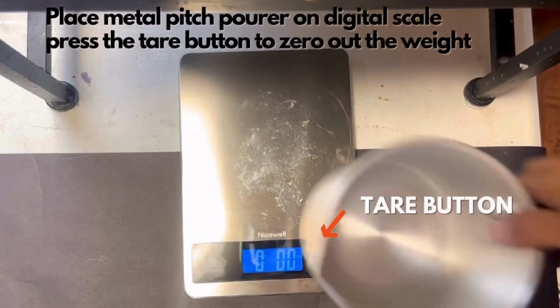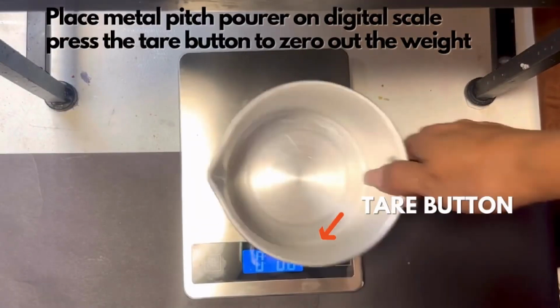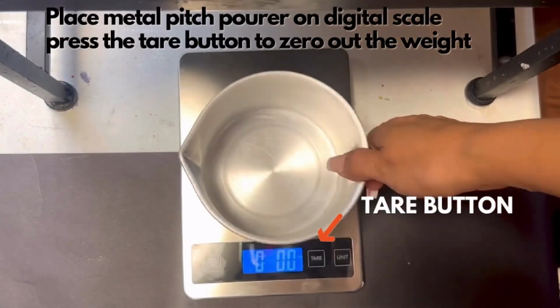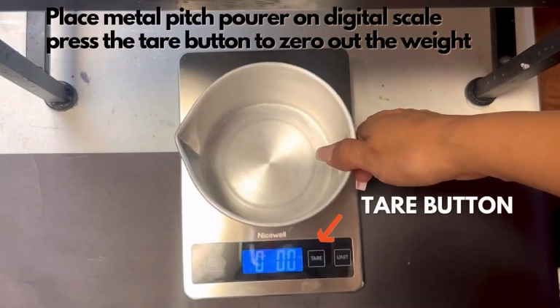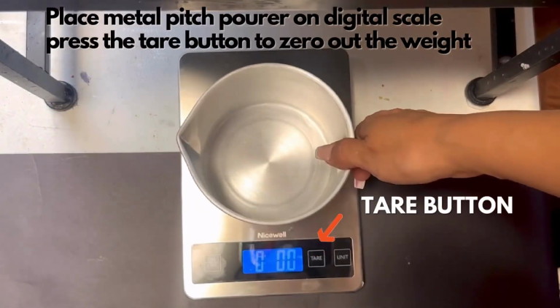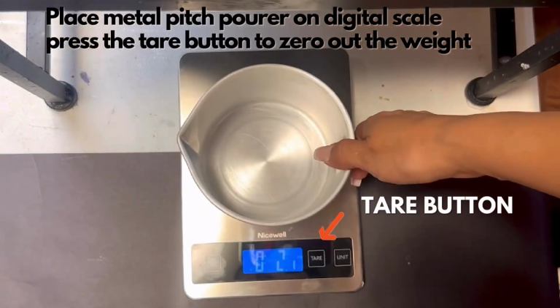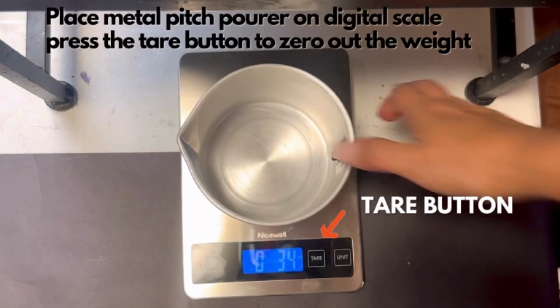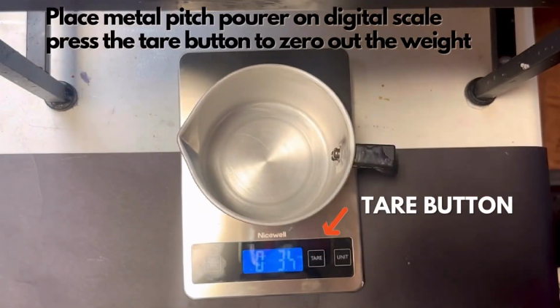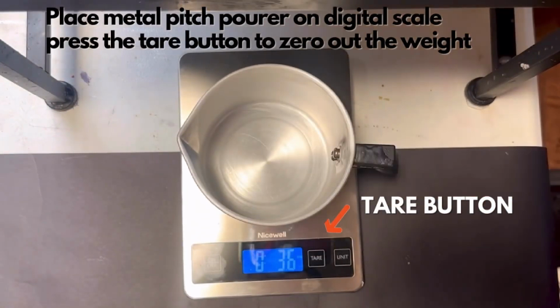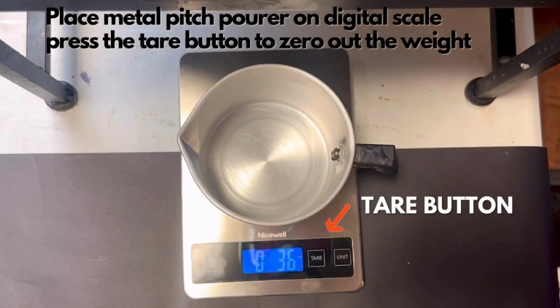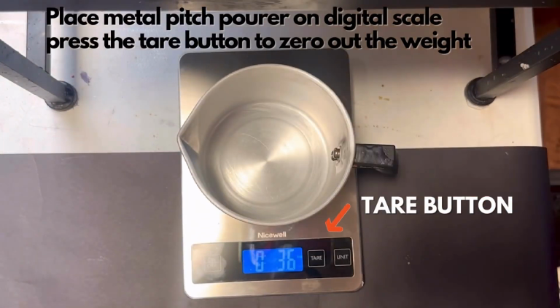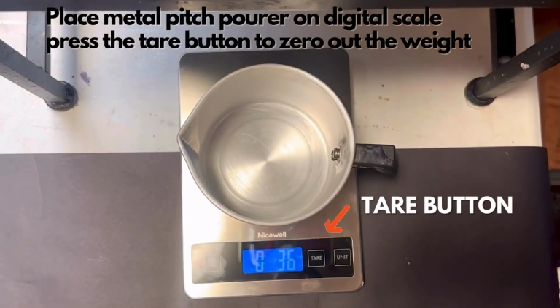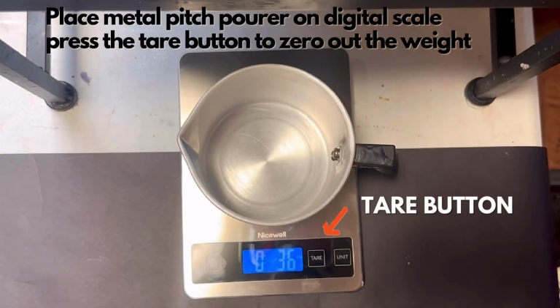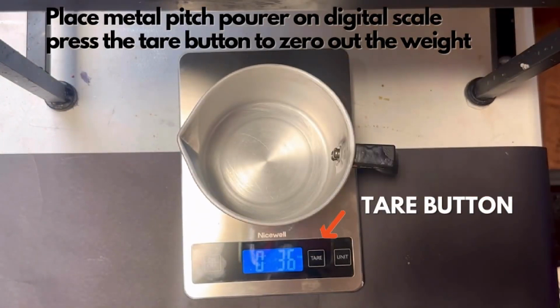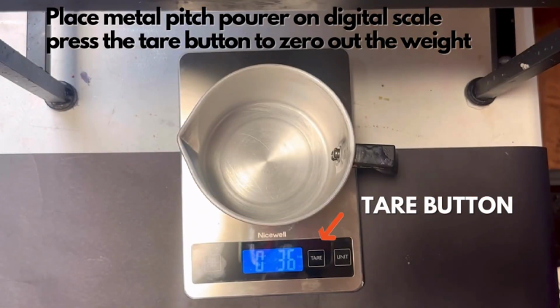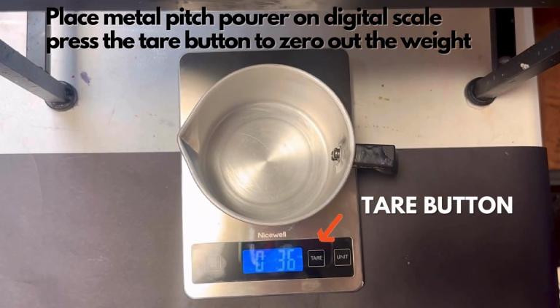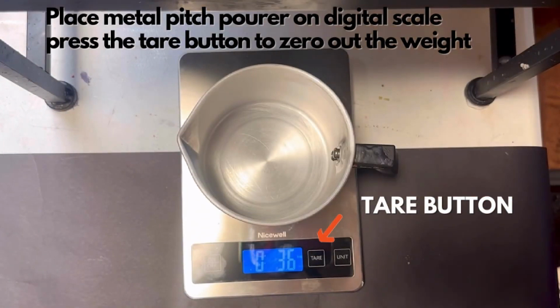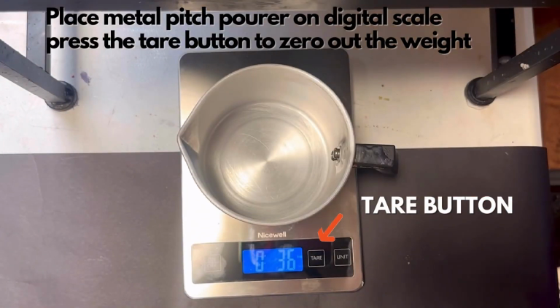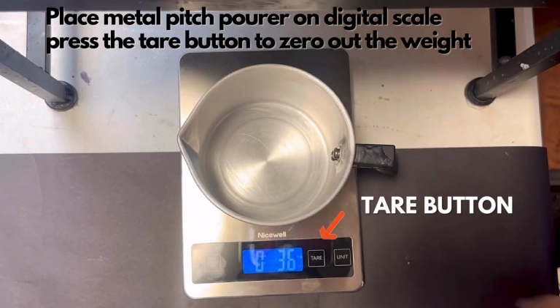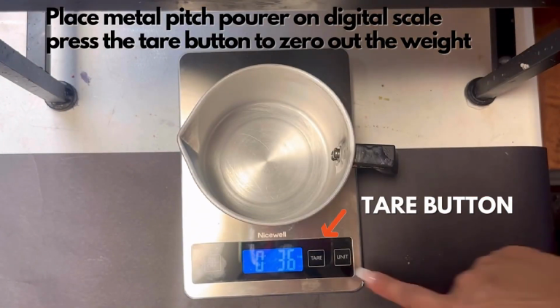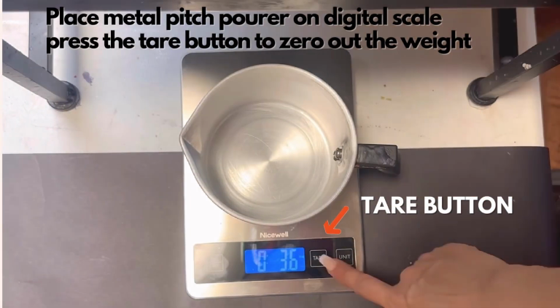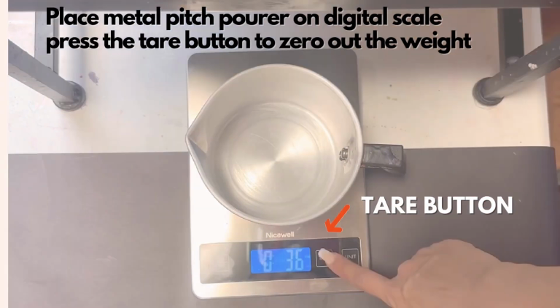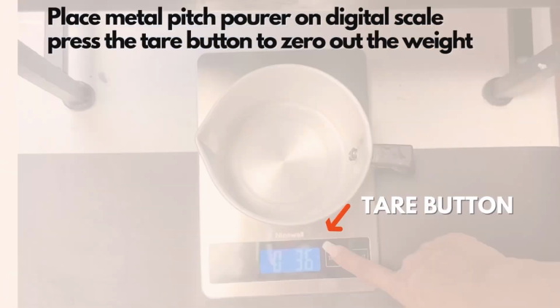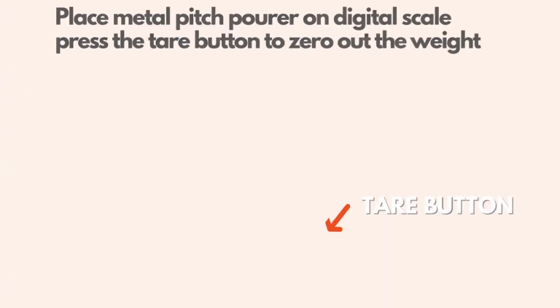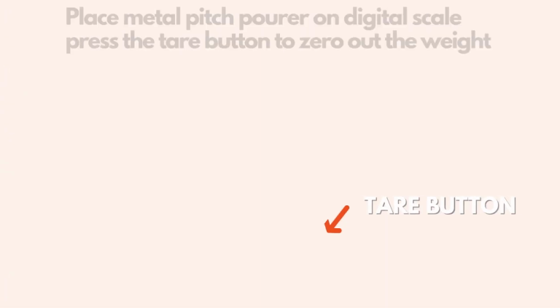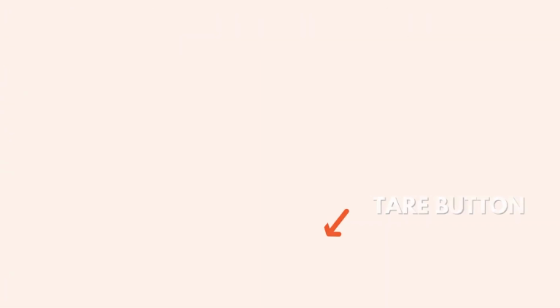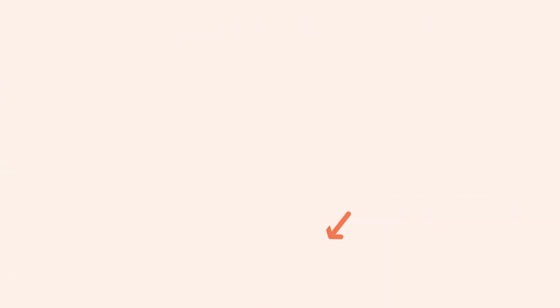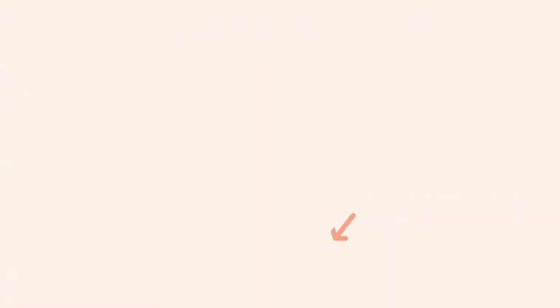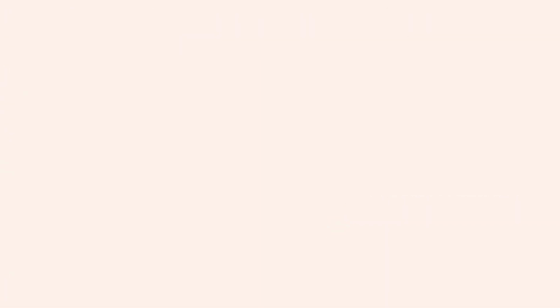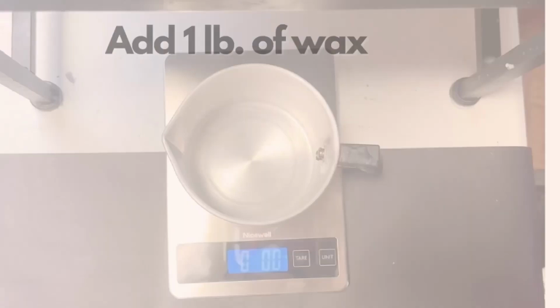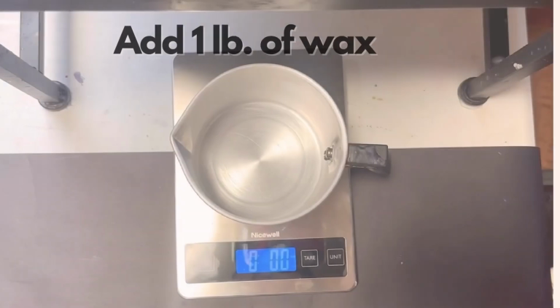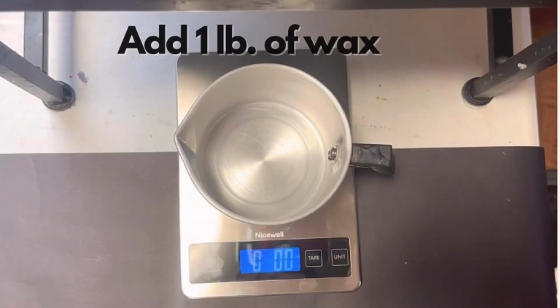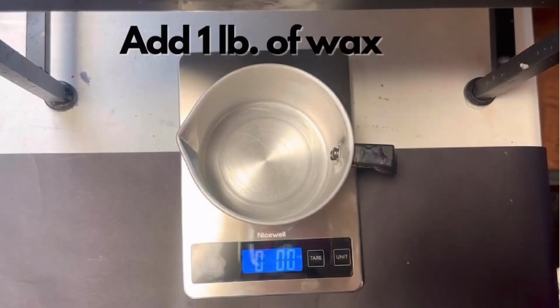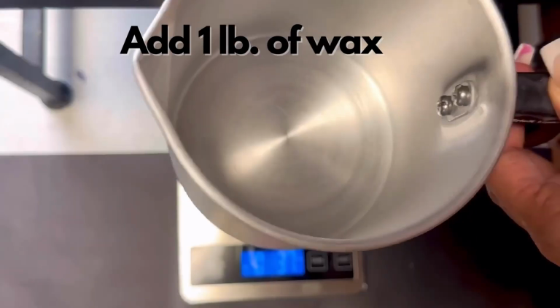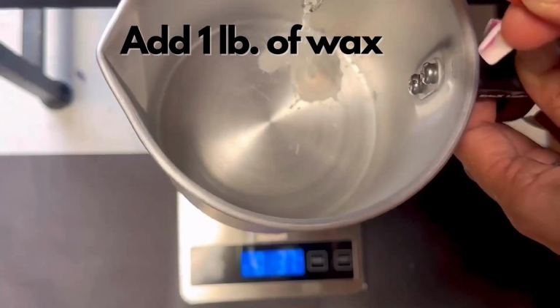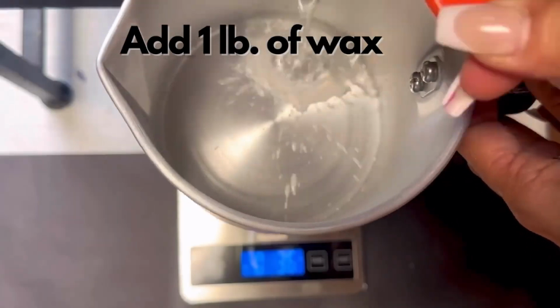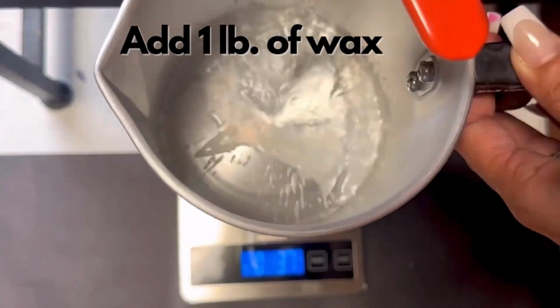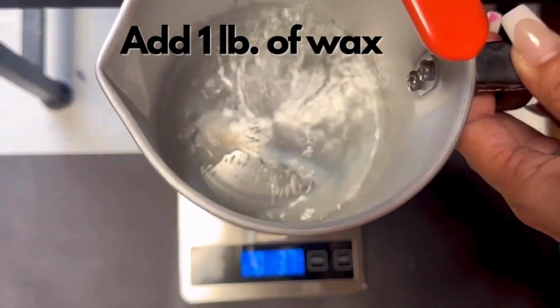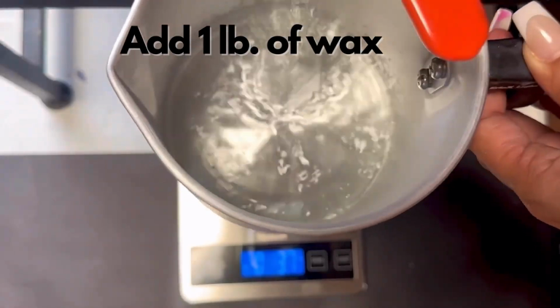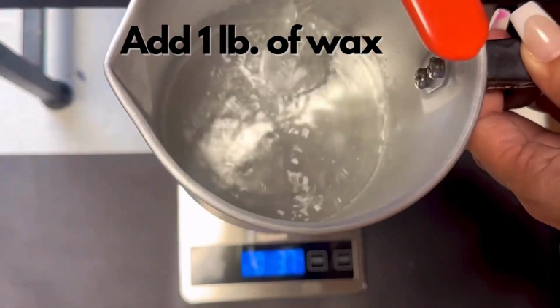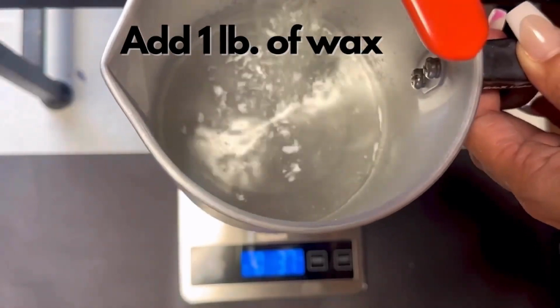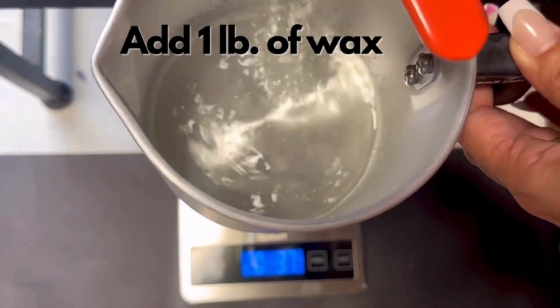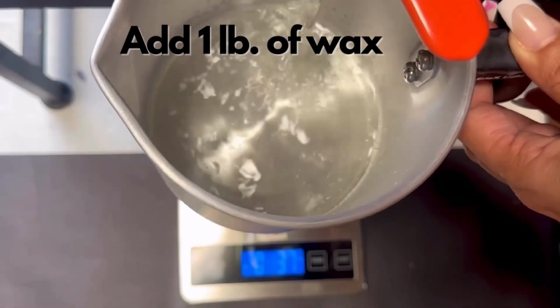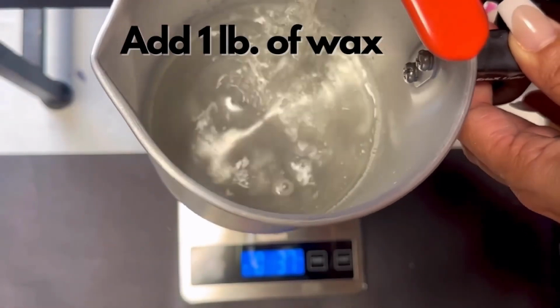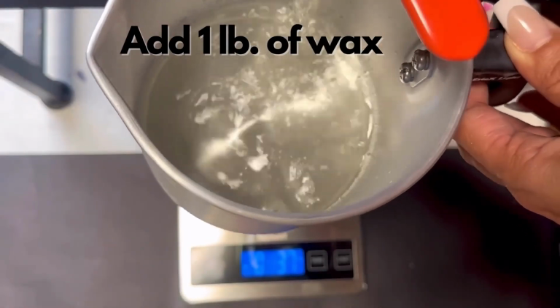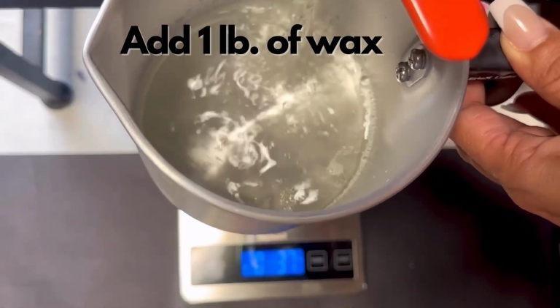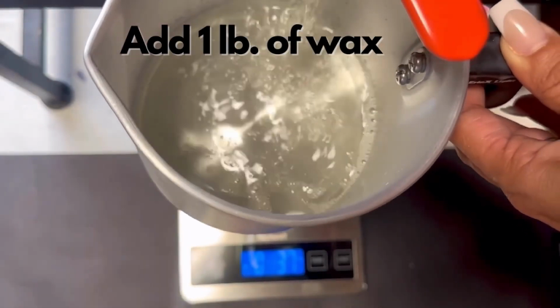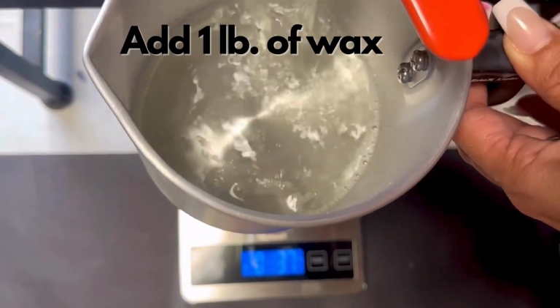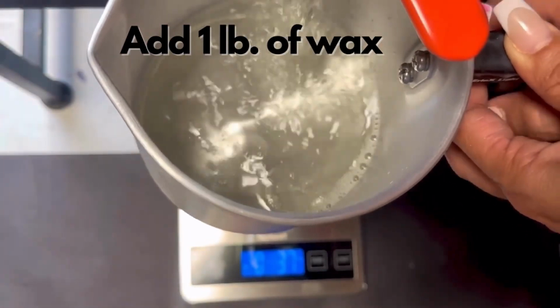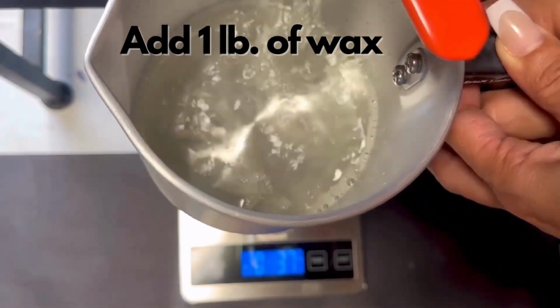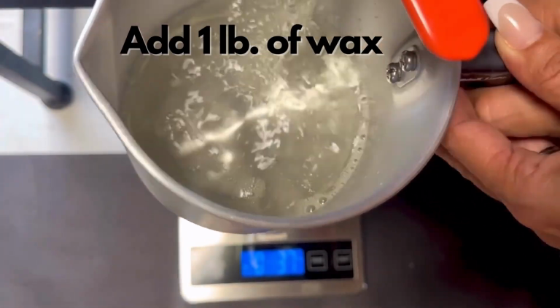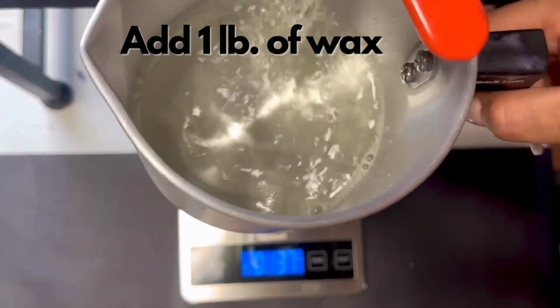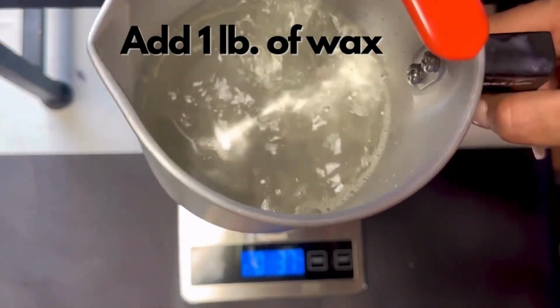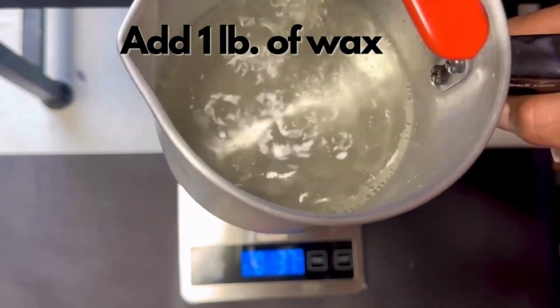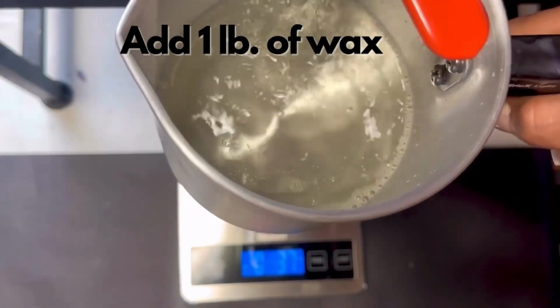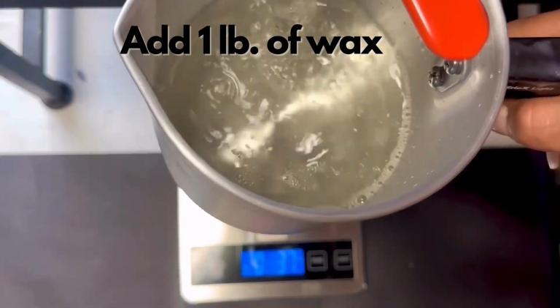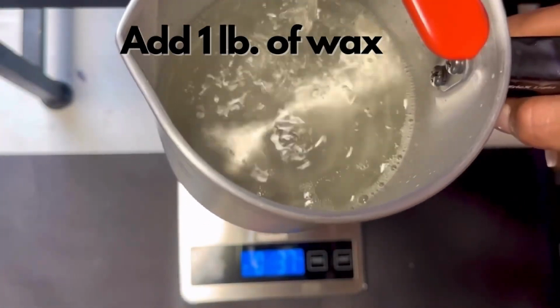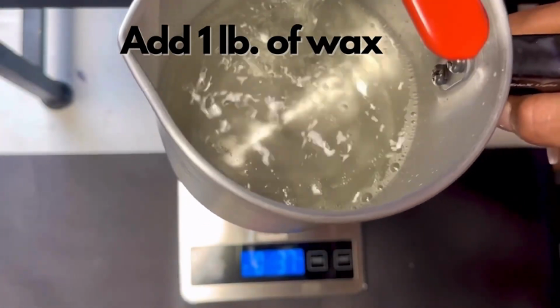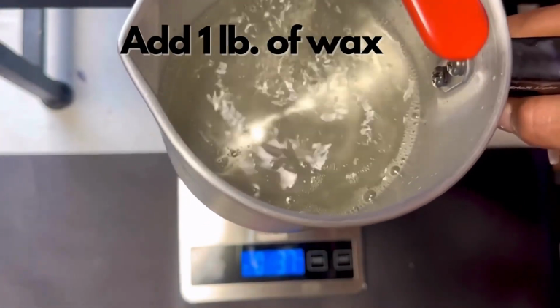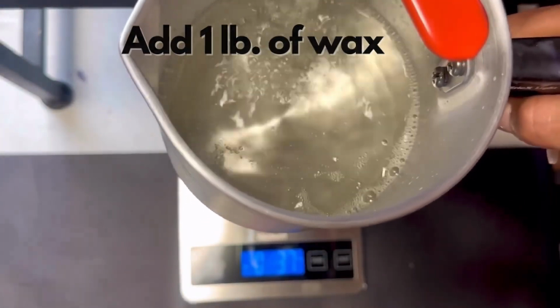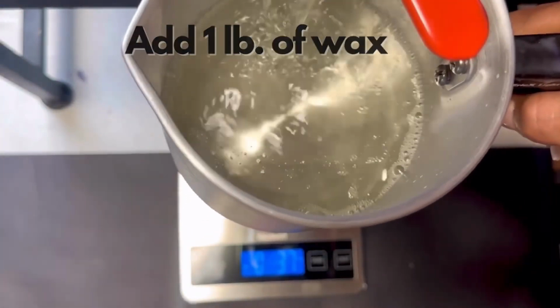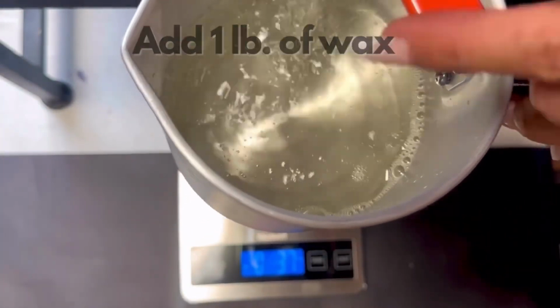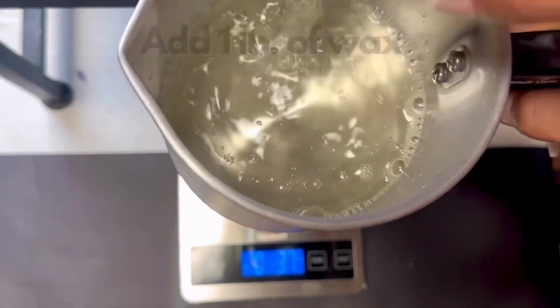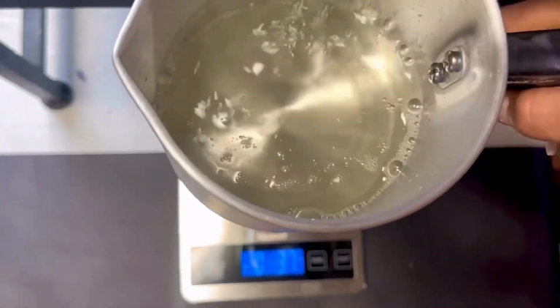I'll place my pitchfork on the digital scale, then press the tare button to zero the weight out. Next I'll add one pound of wax.